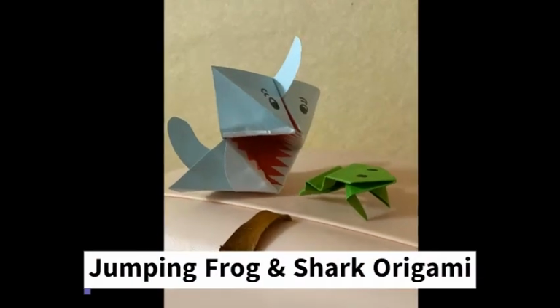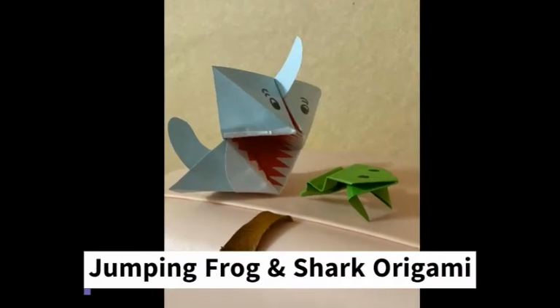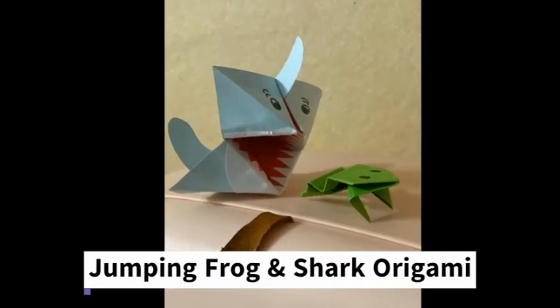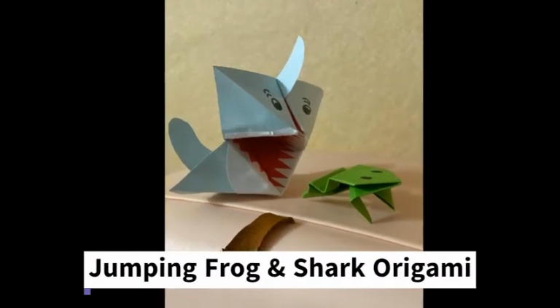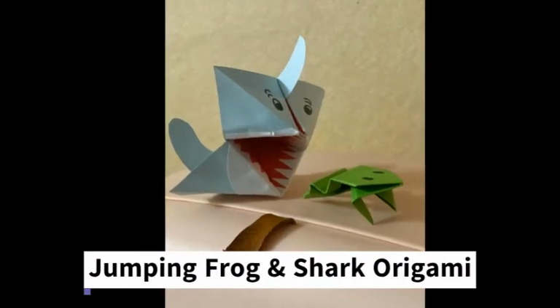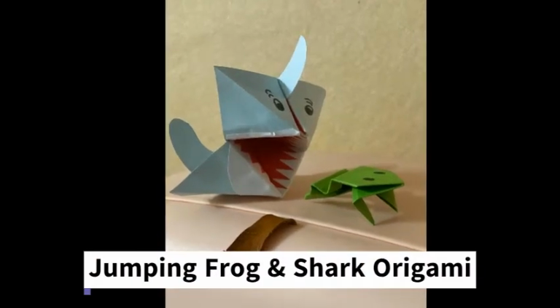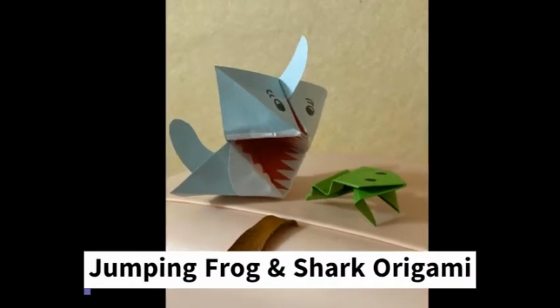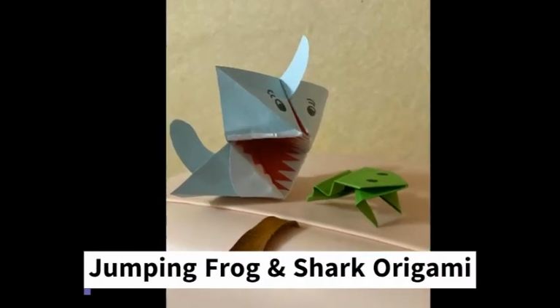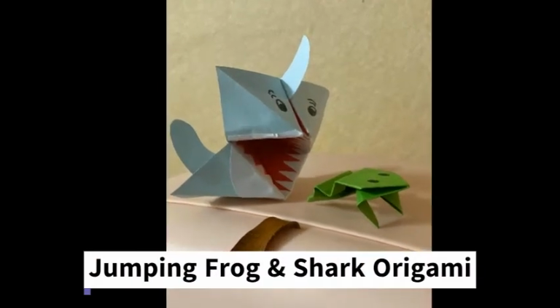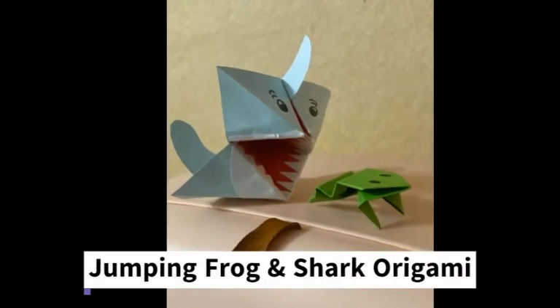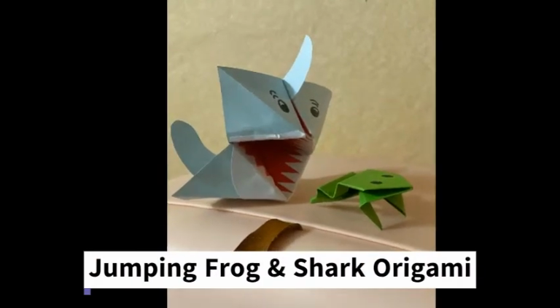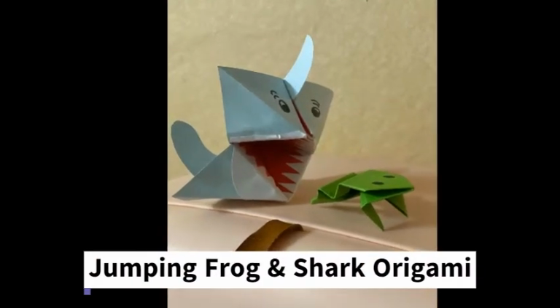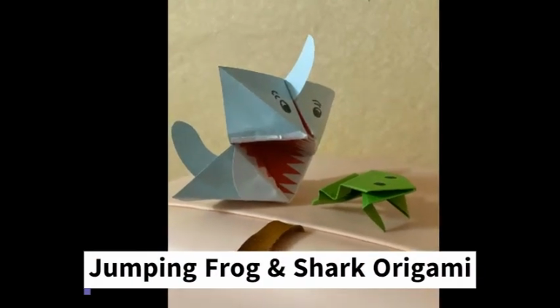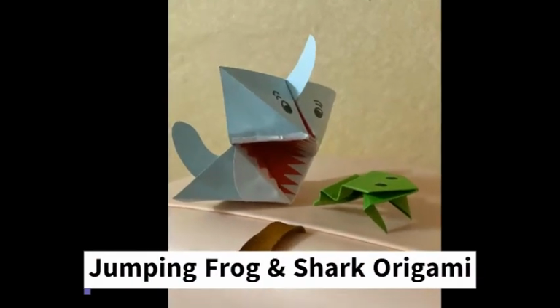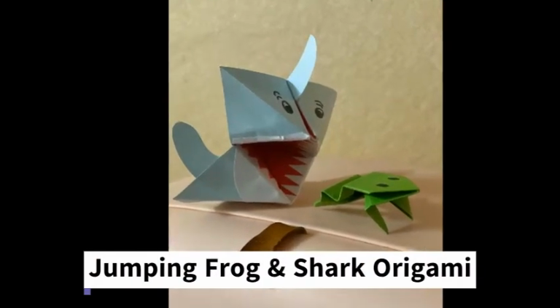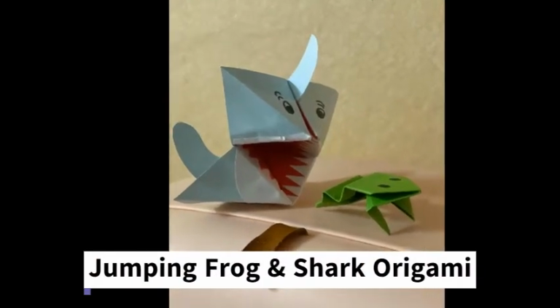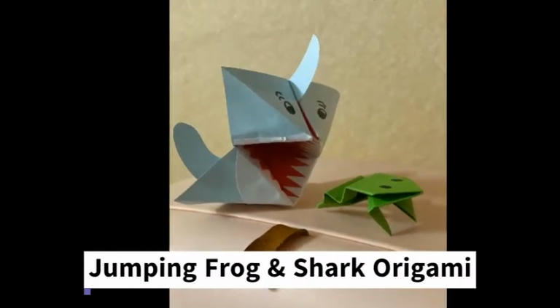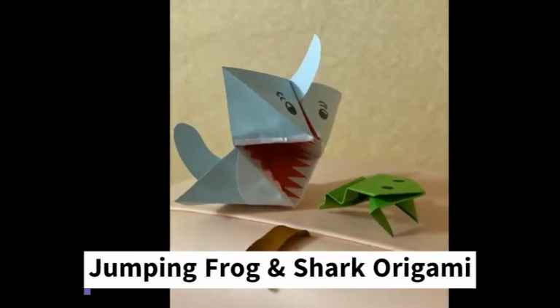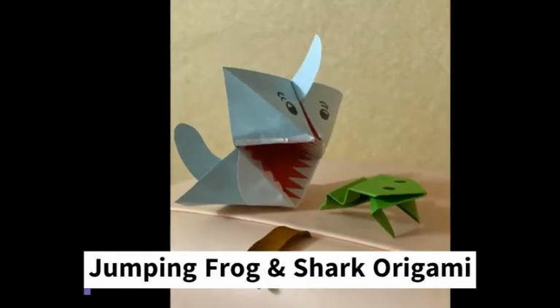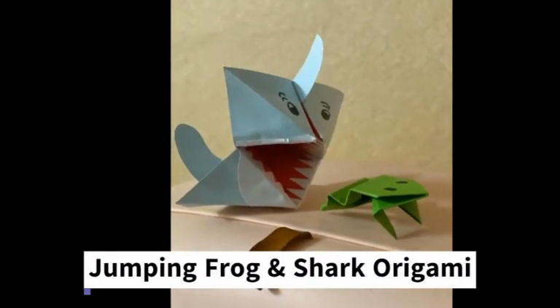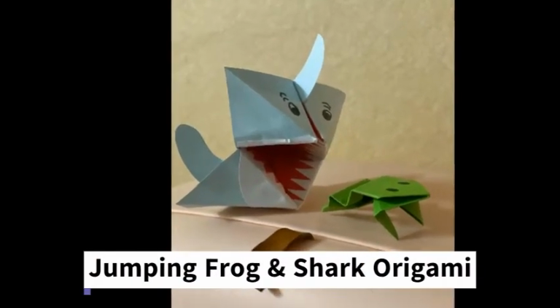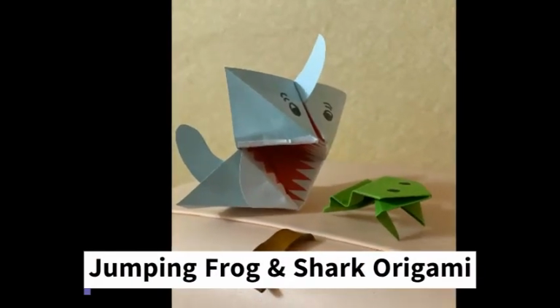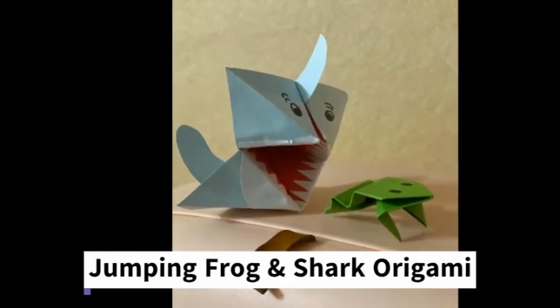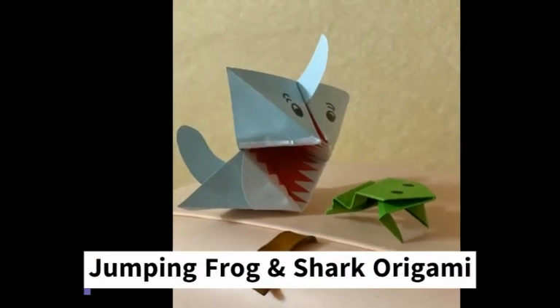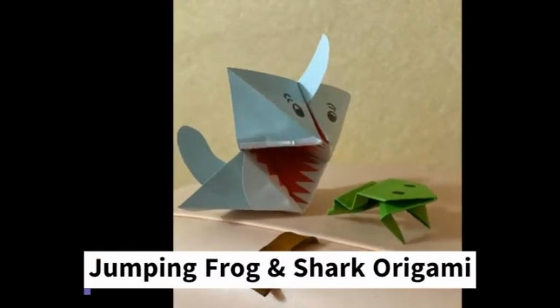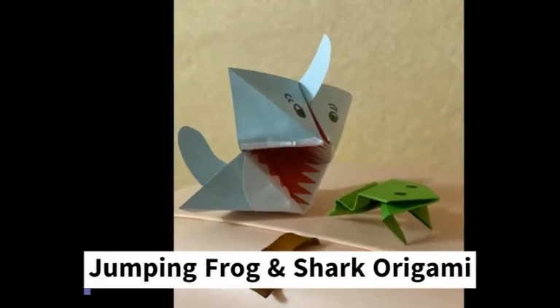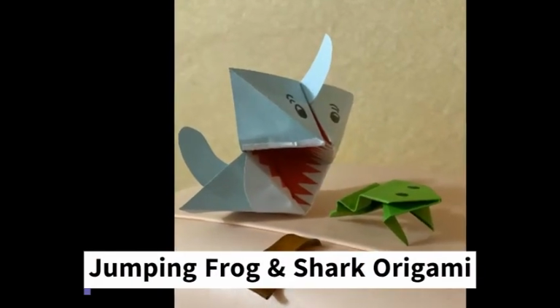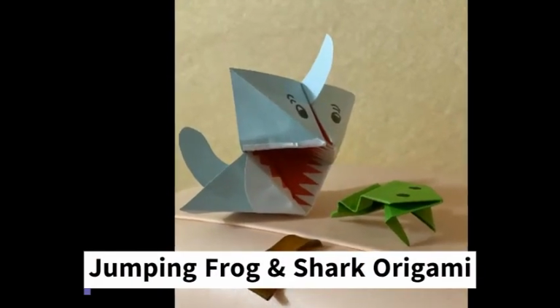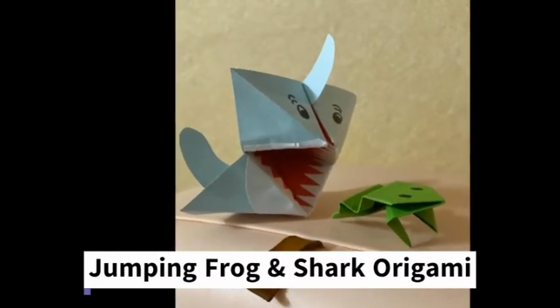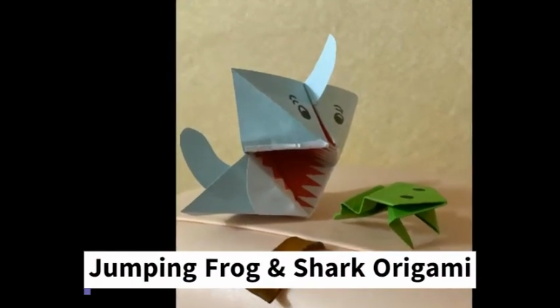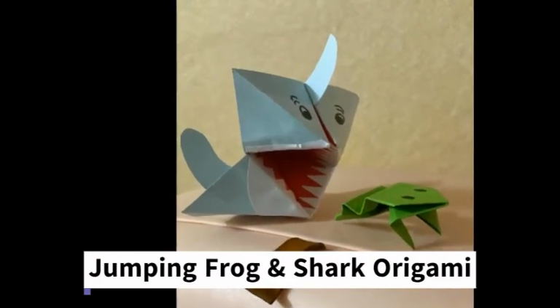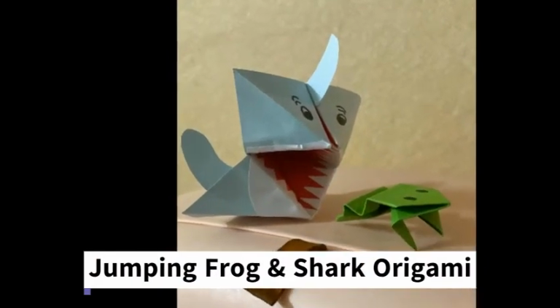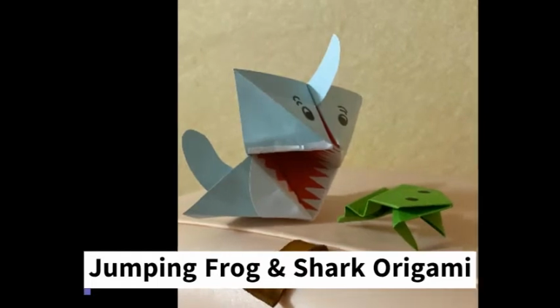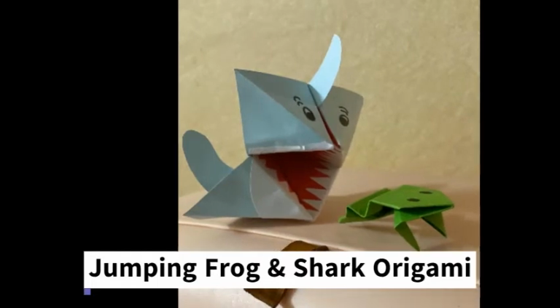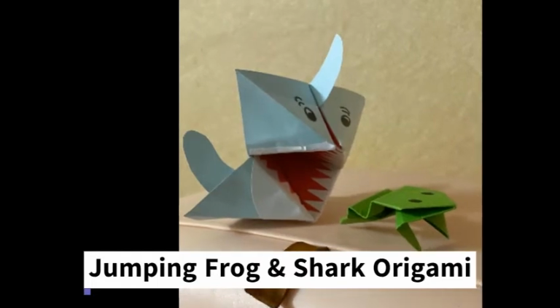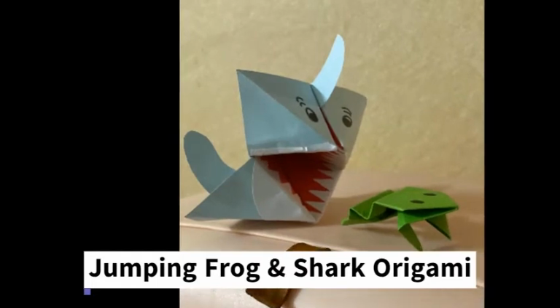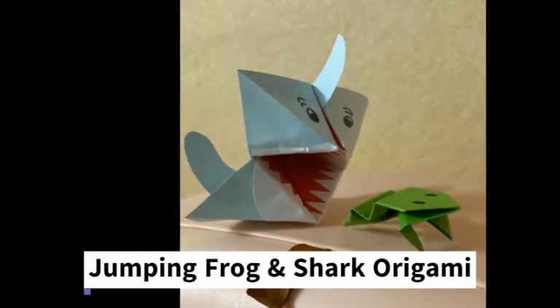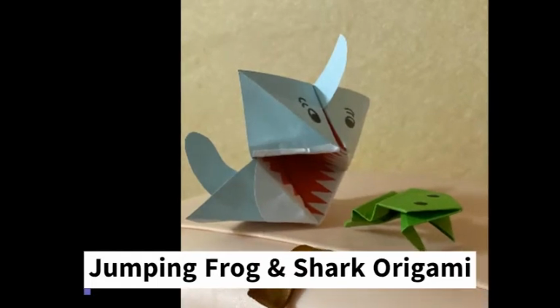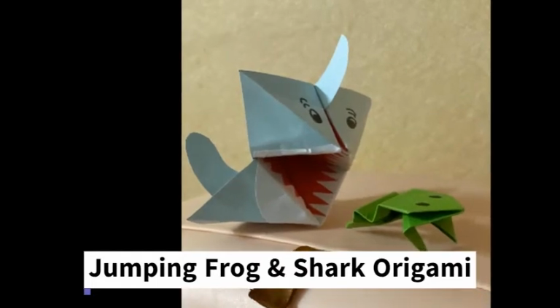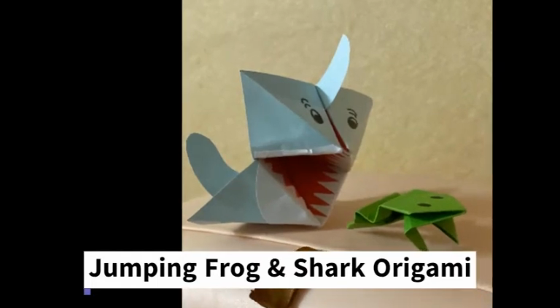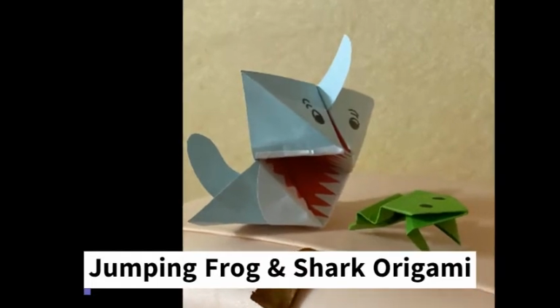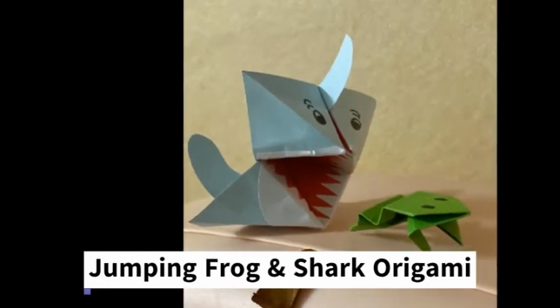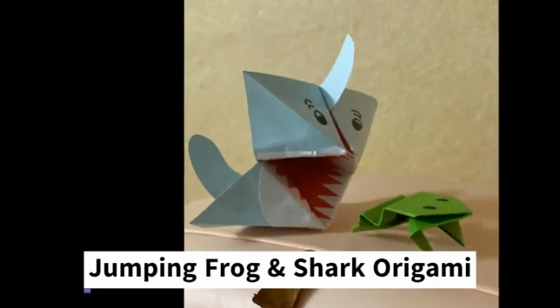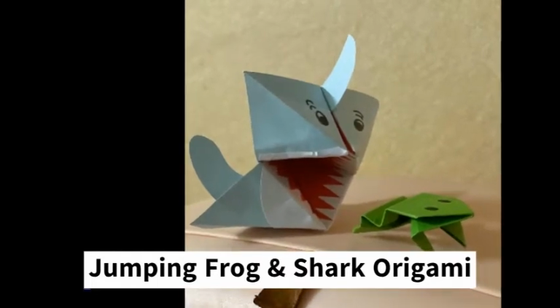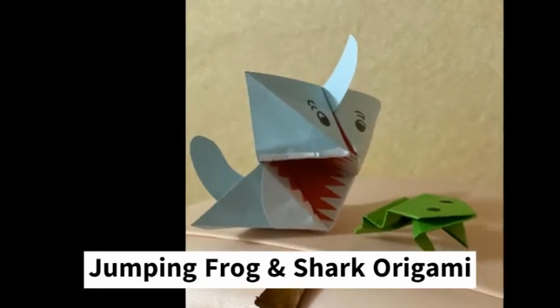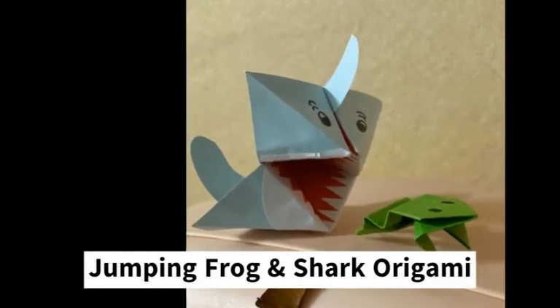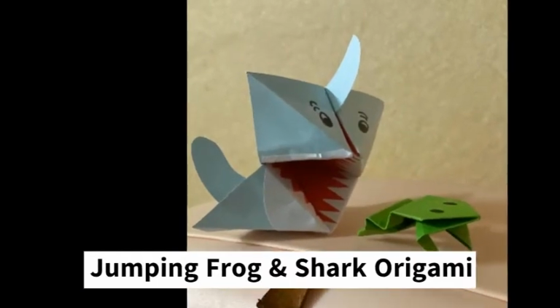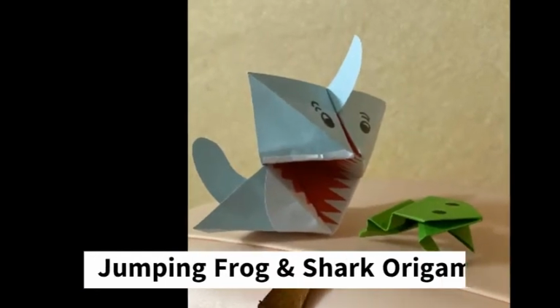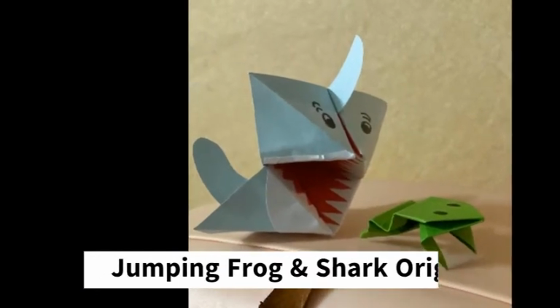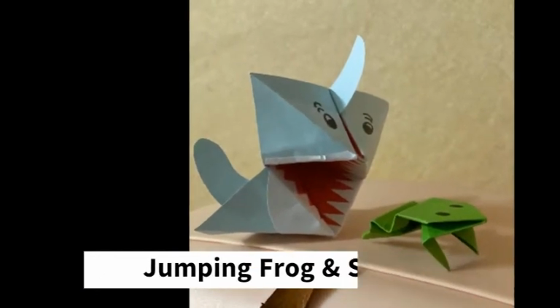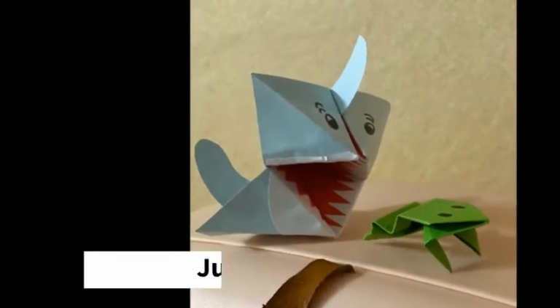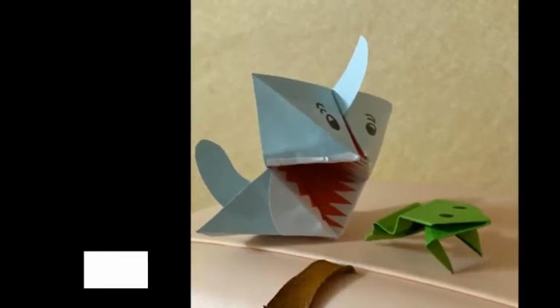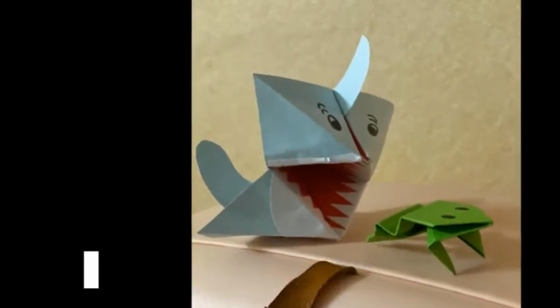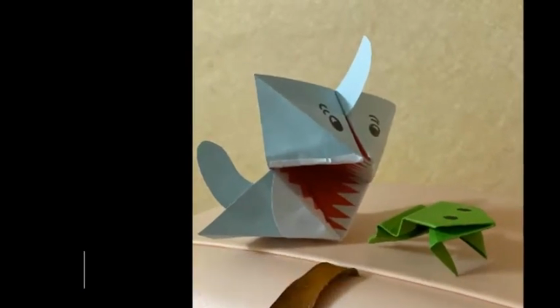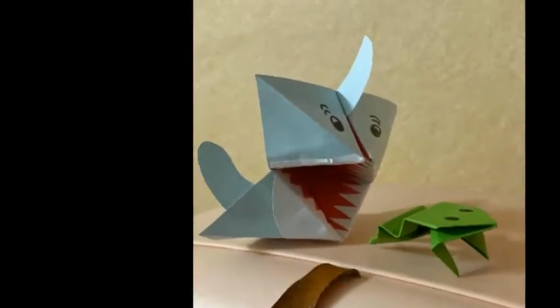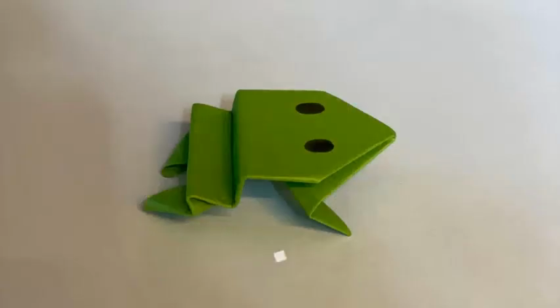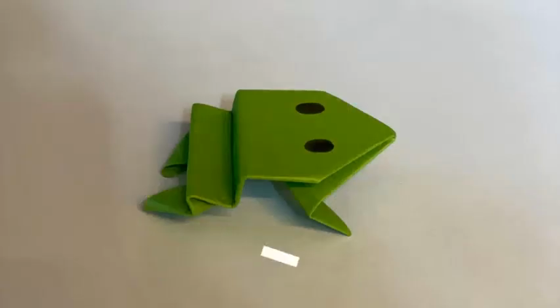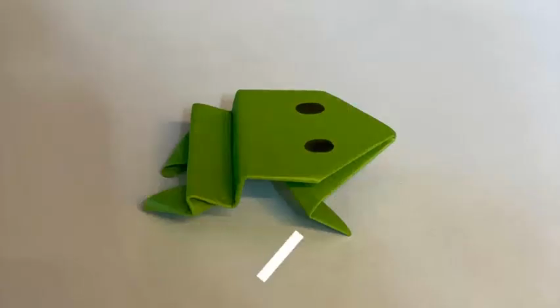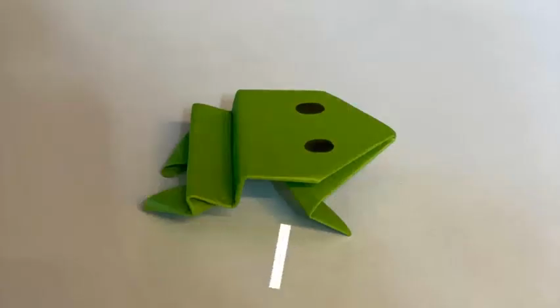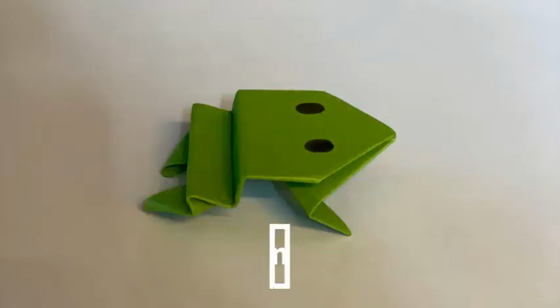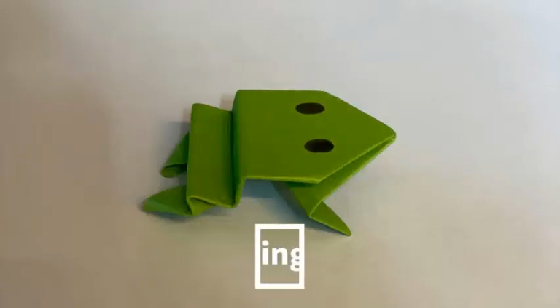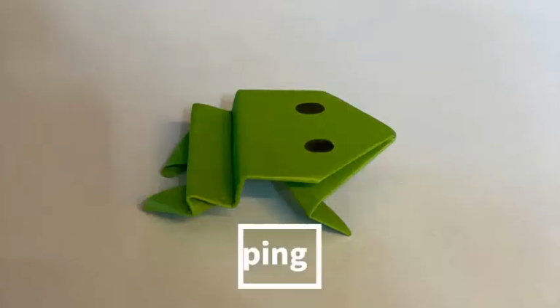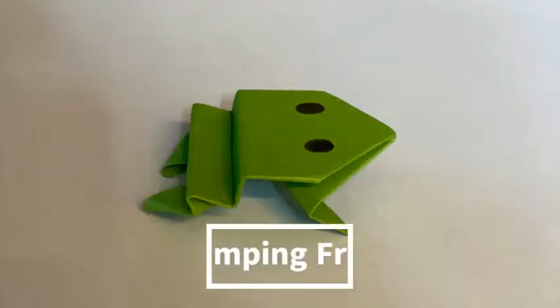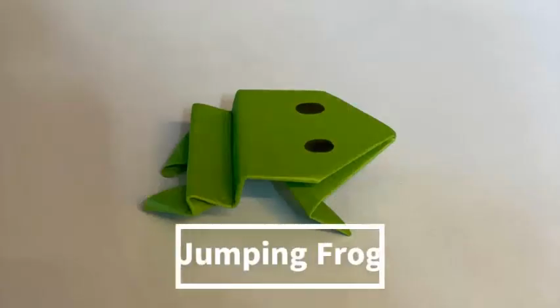Hello! Today I am going to teach you how to make a frog and baby shark origami. Let's start with the frog.